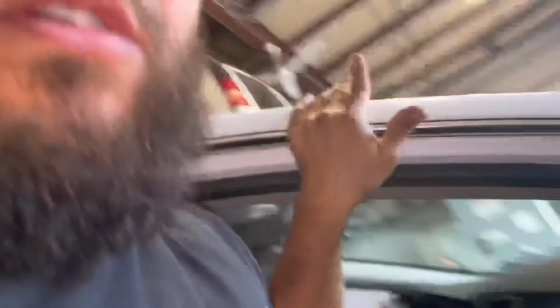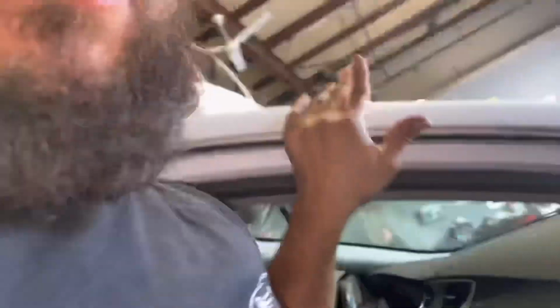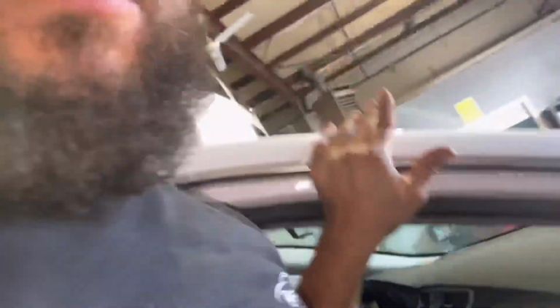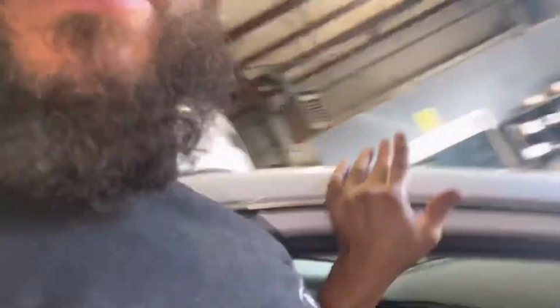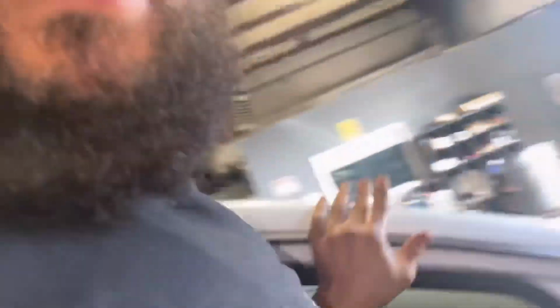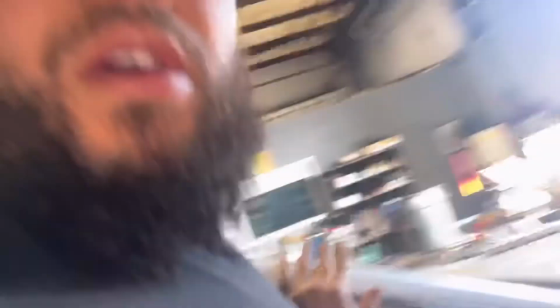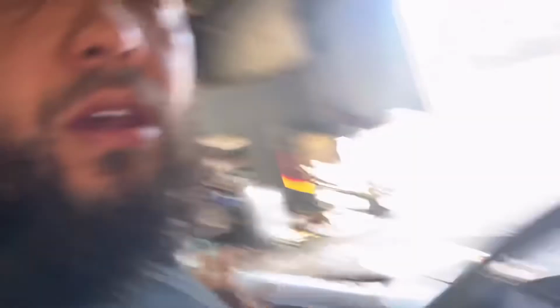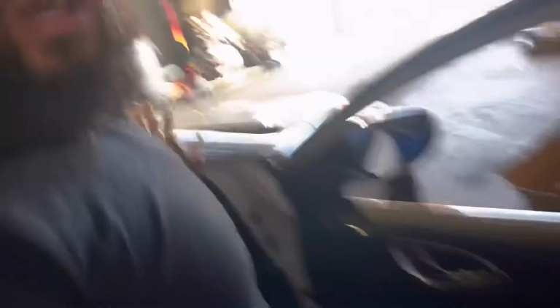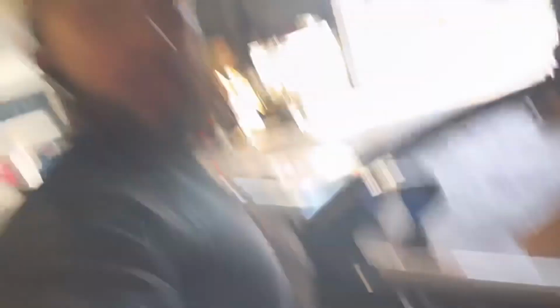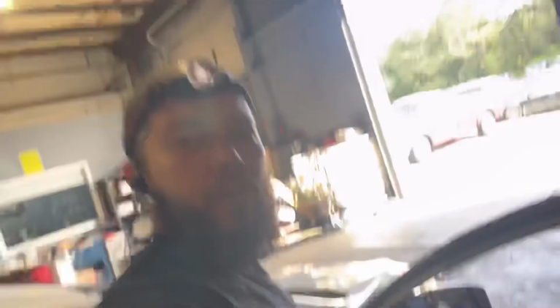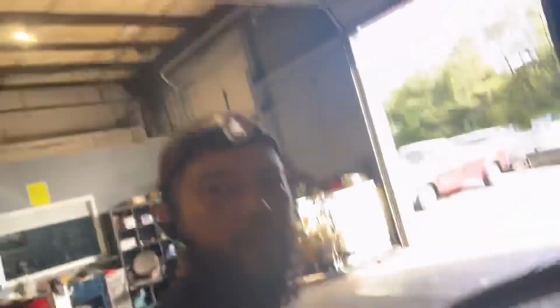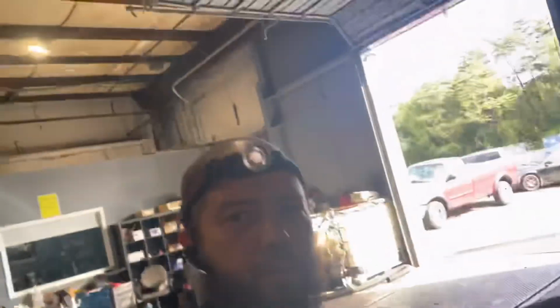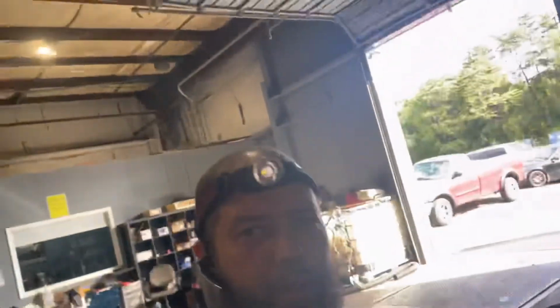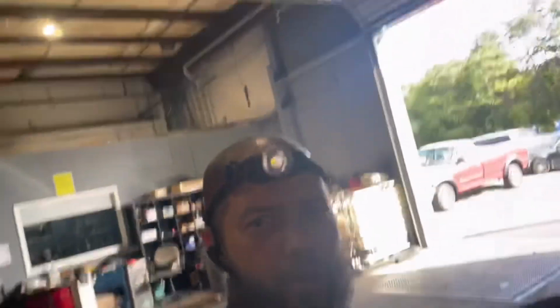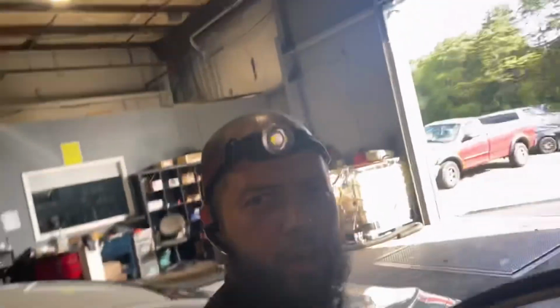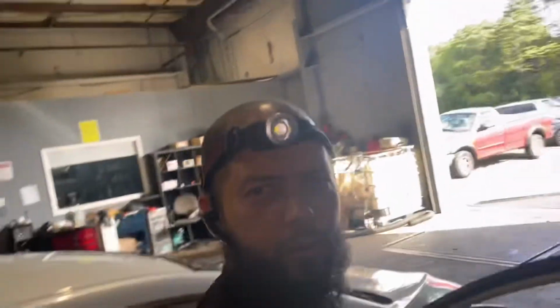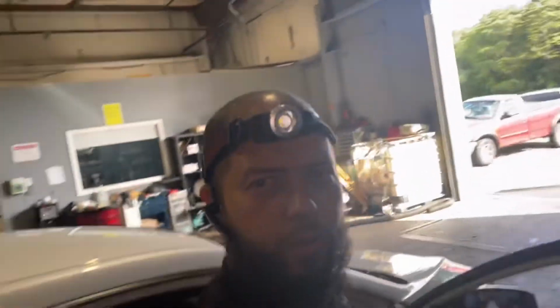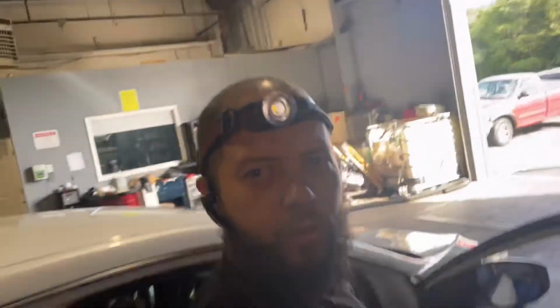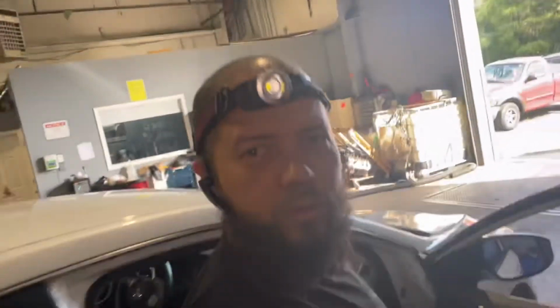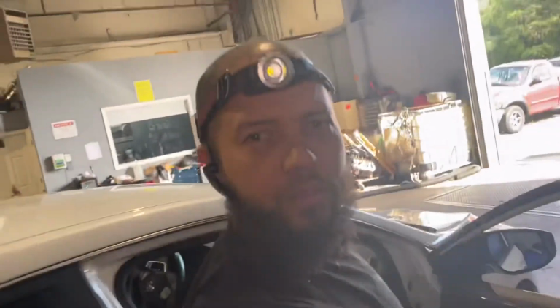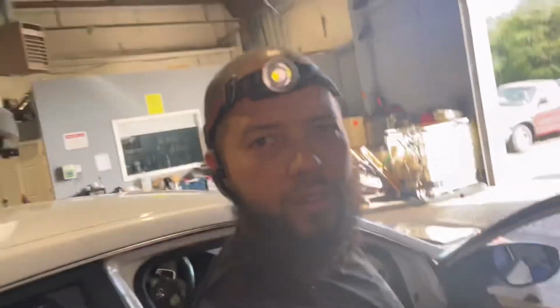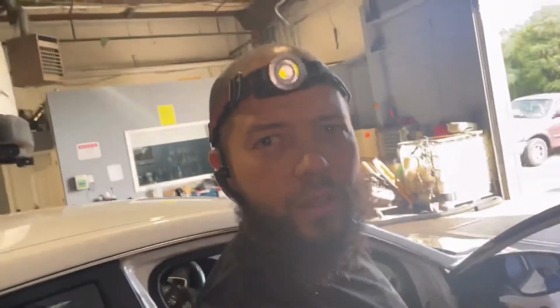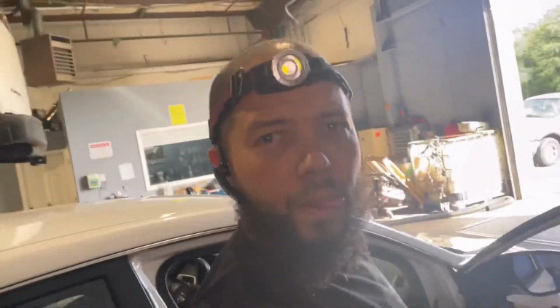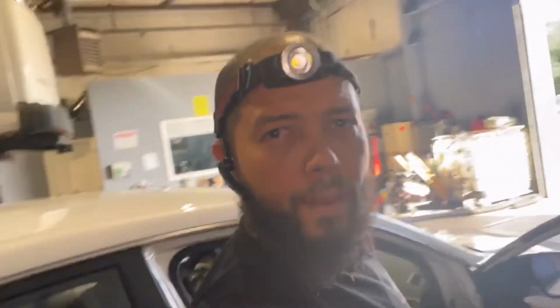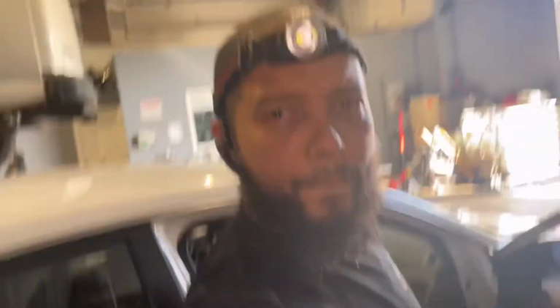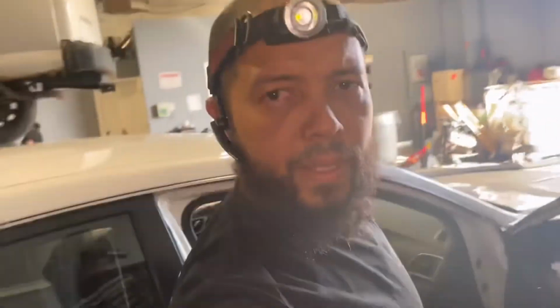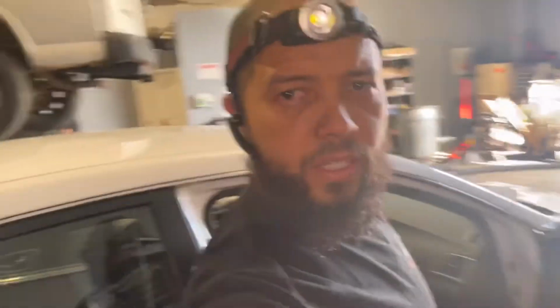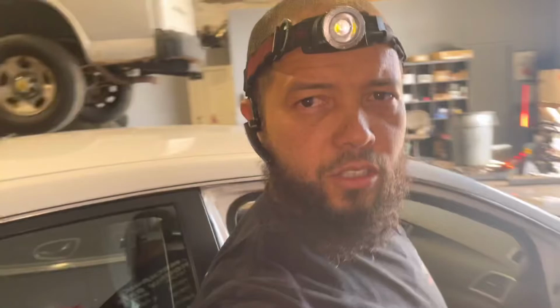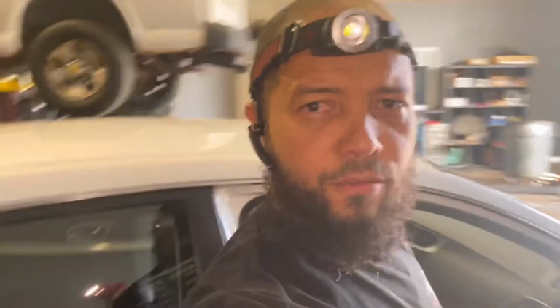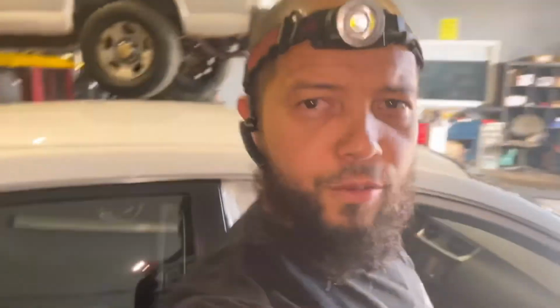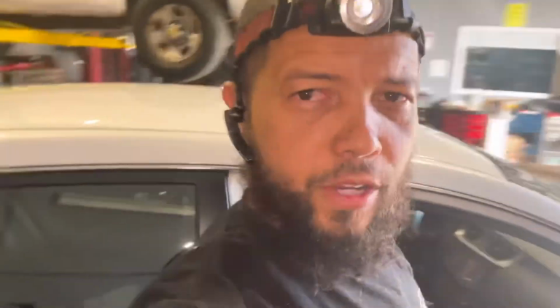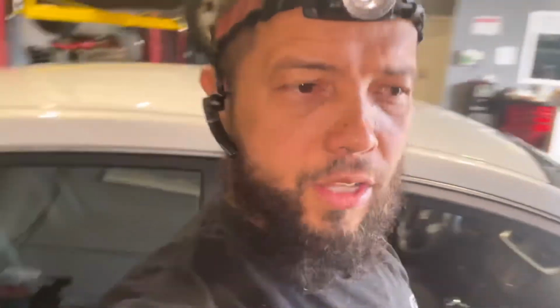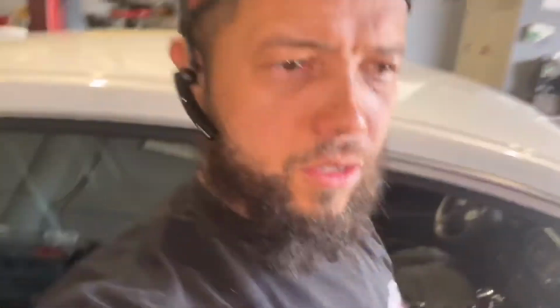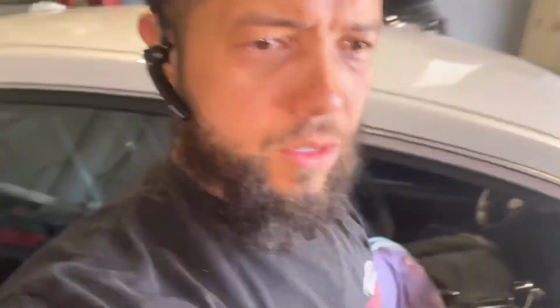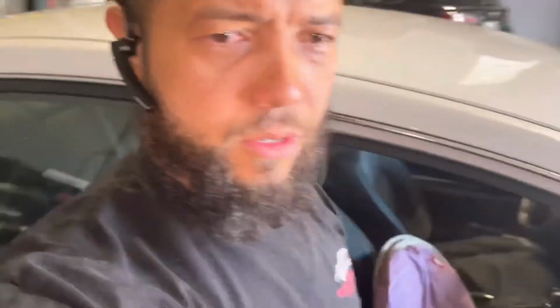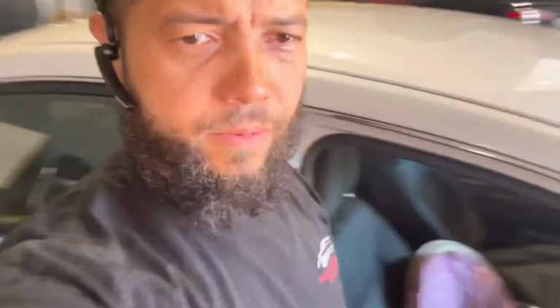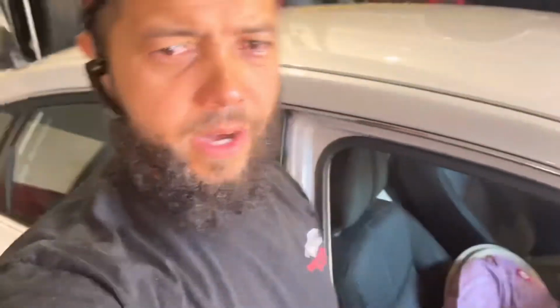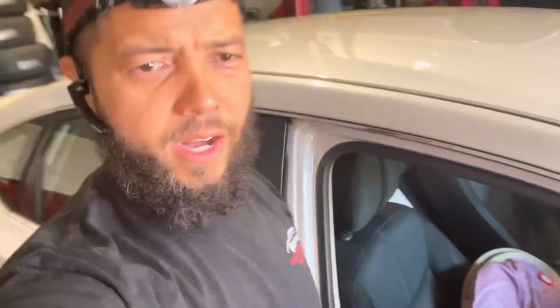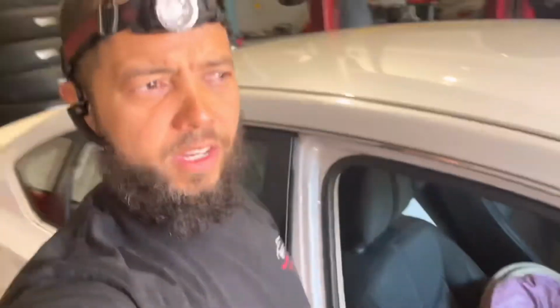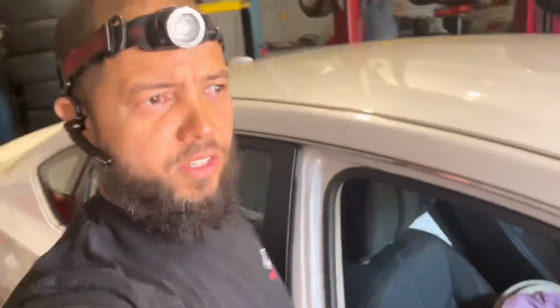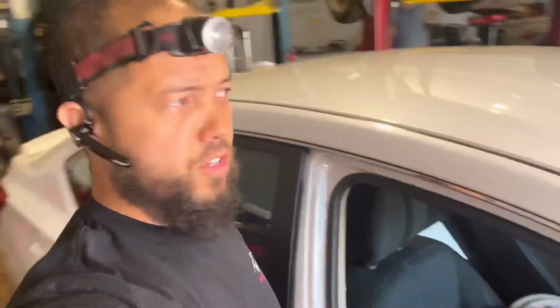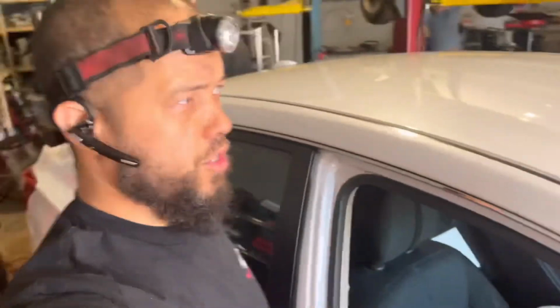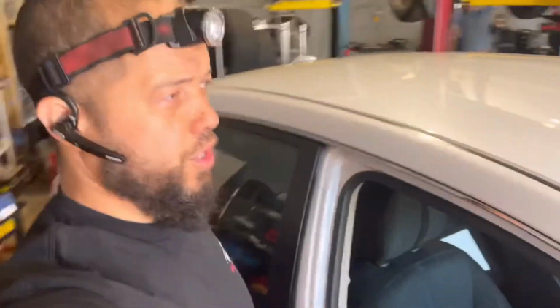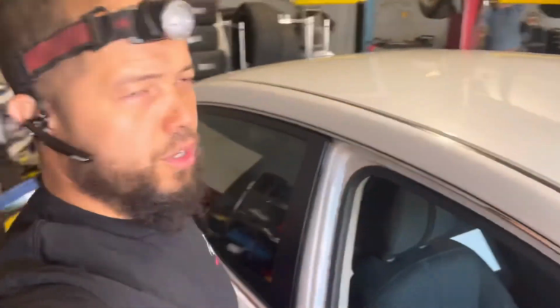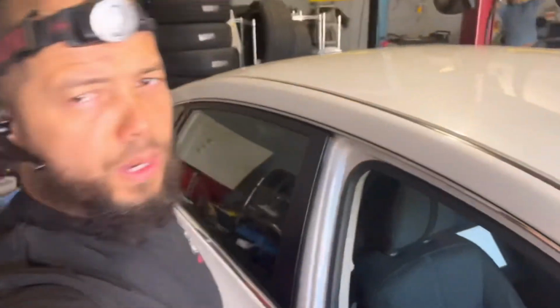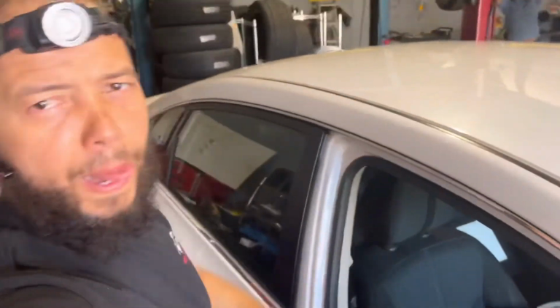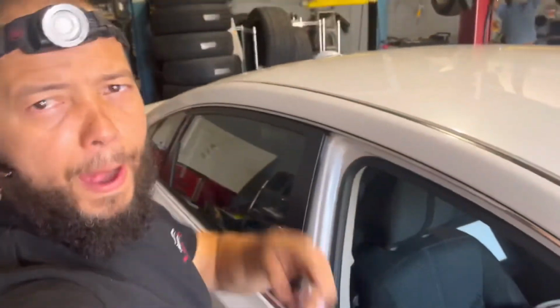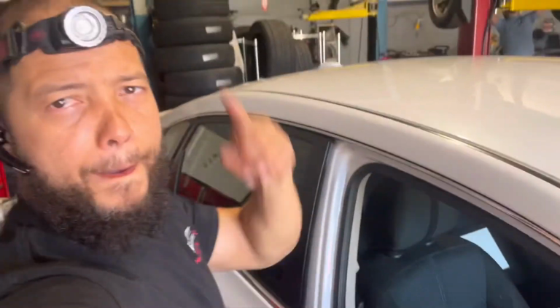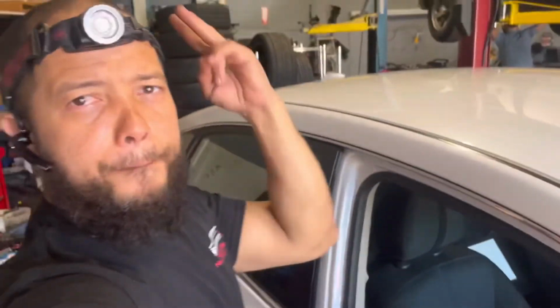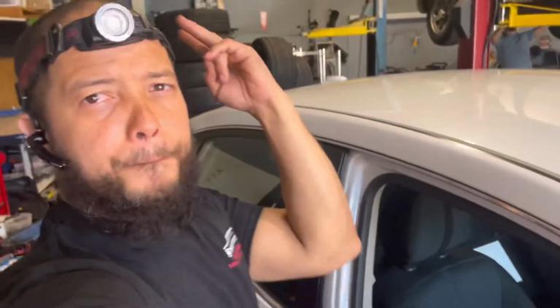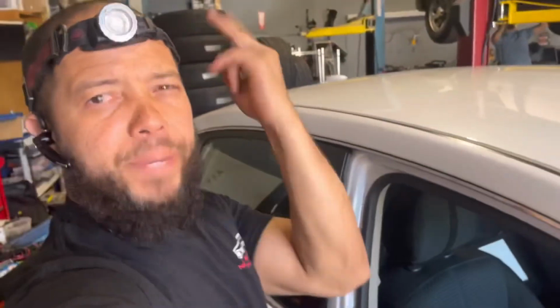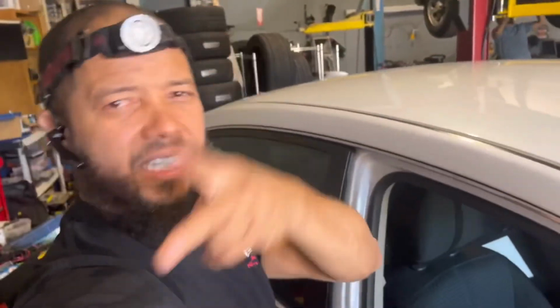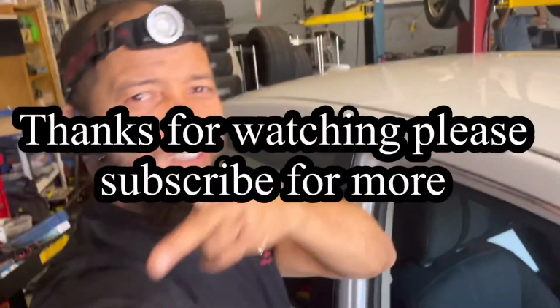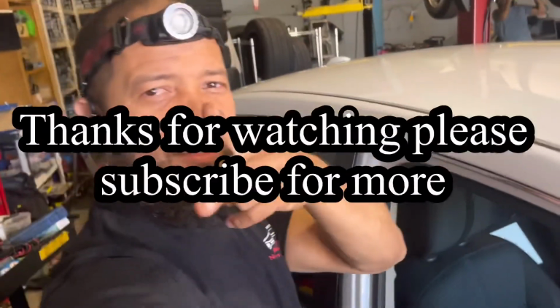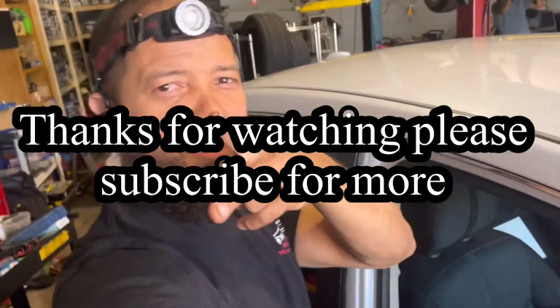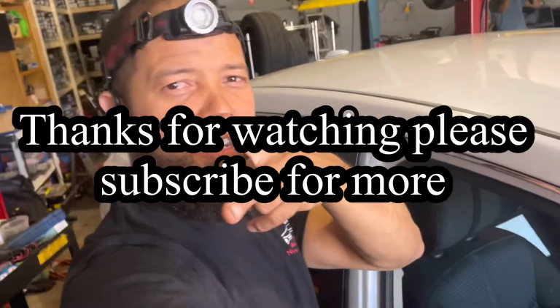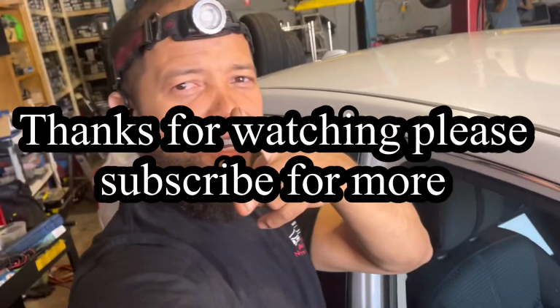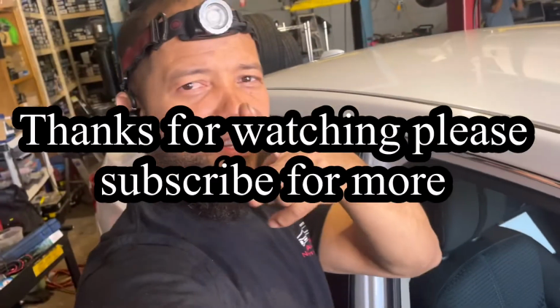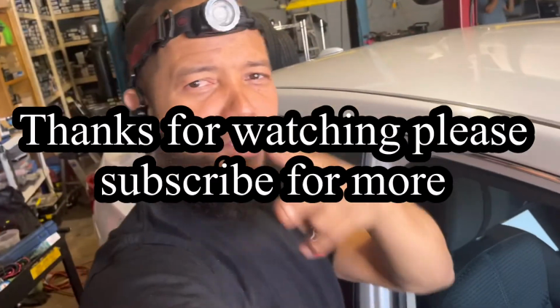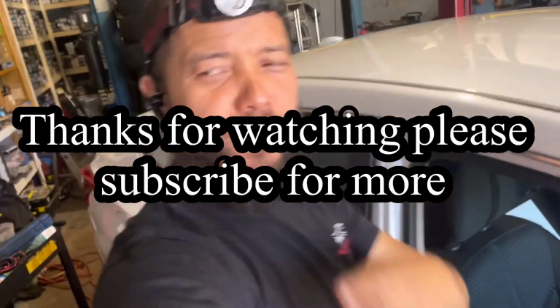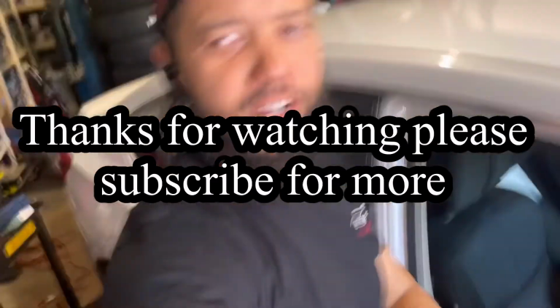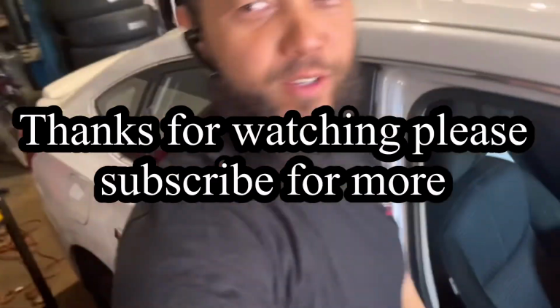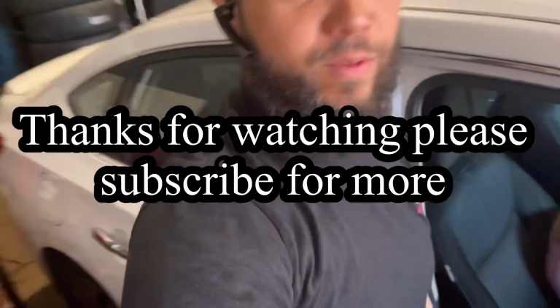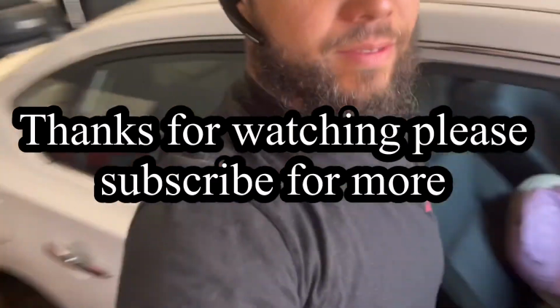Alright, I hope this video helped you. Please don't forget to subscribe, like, and share. See you in the next one.